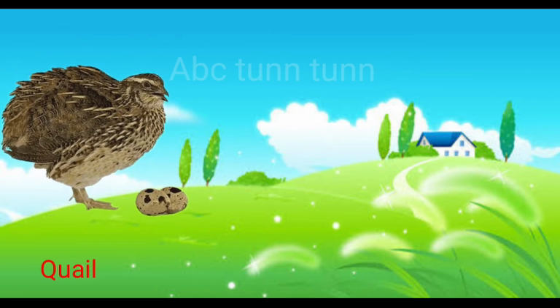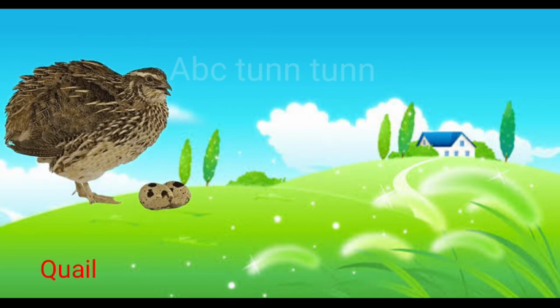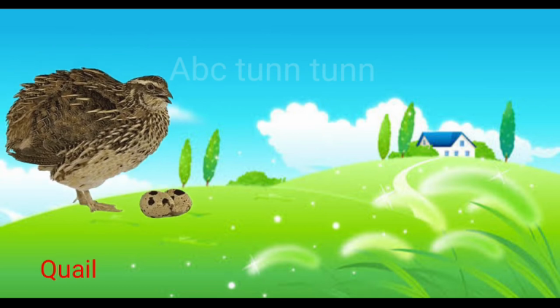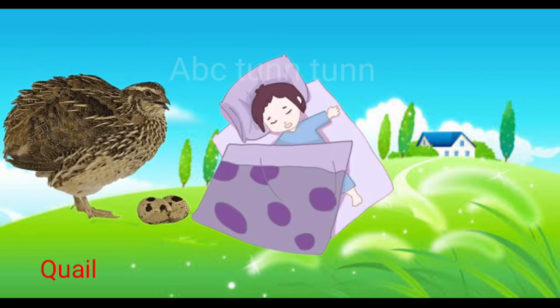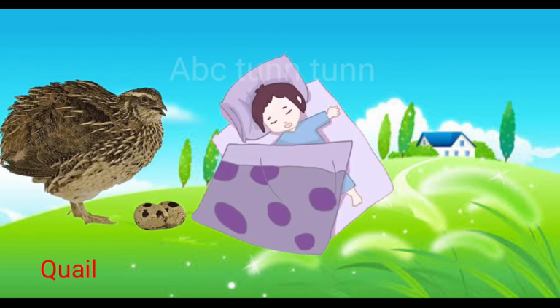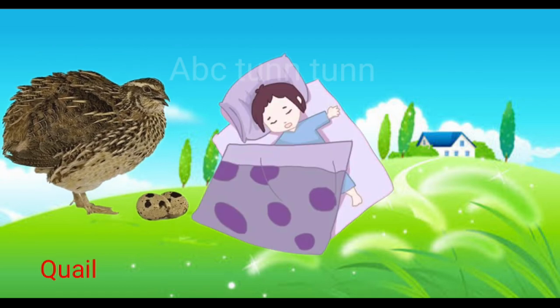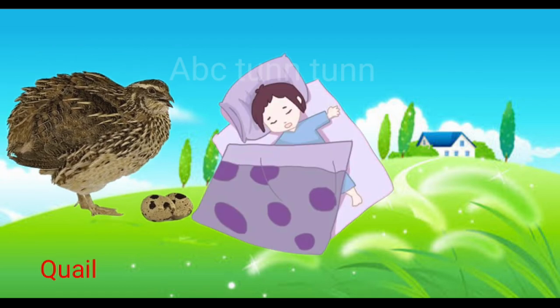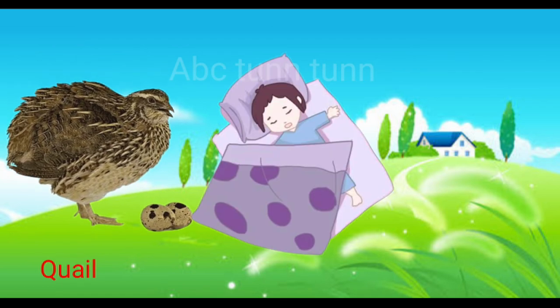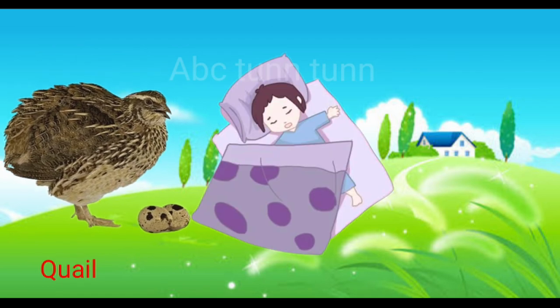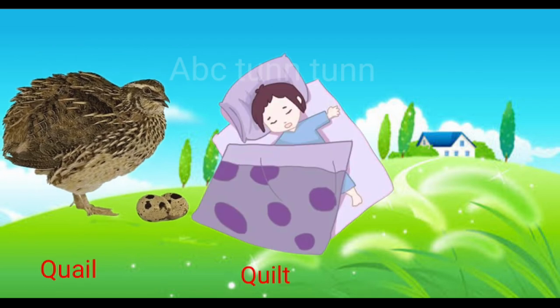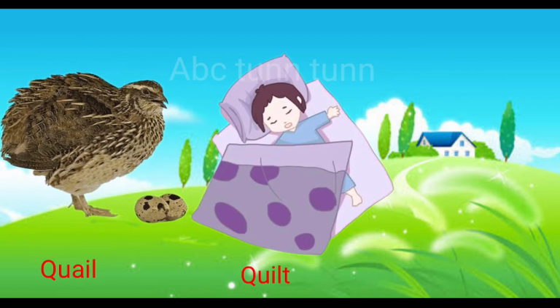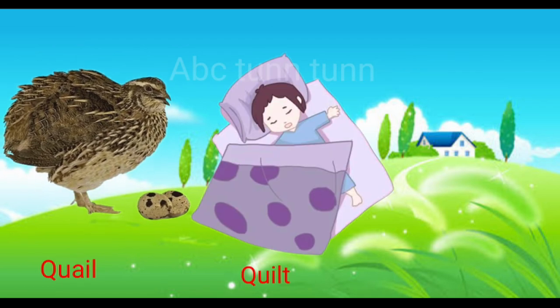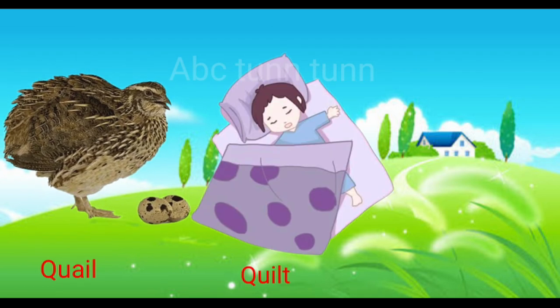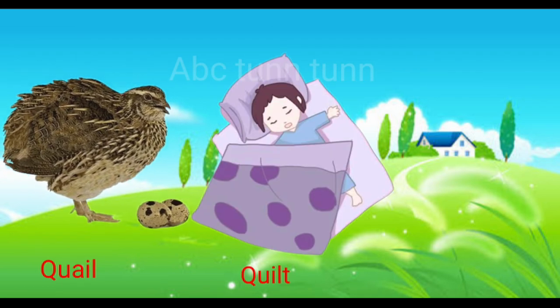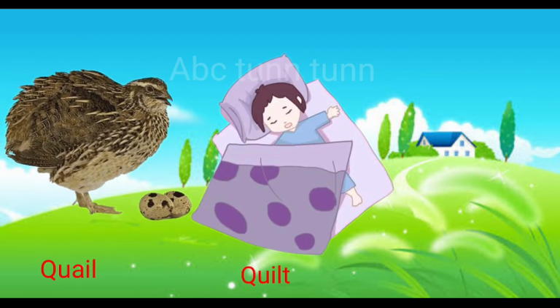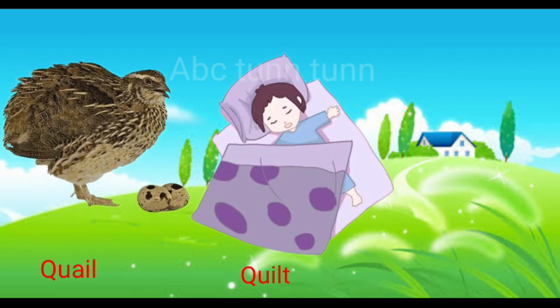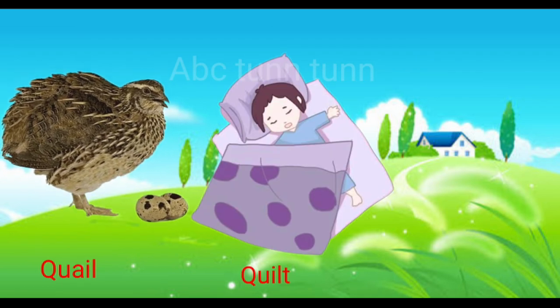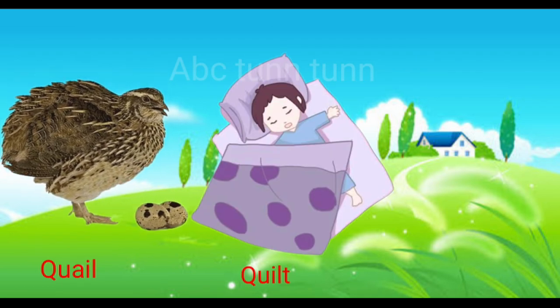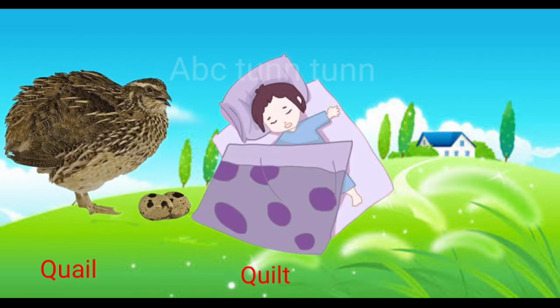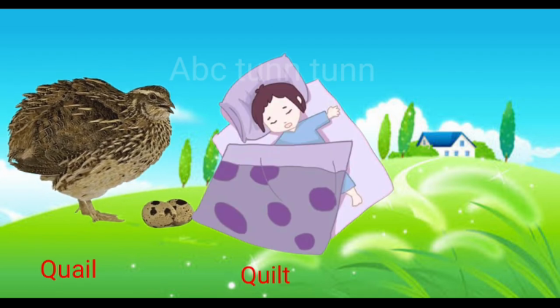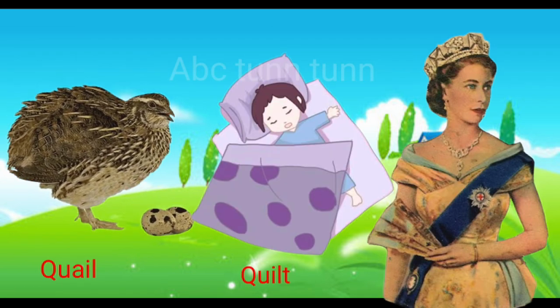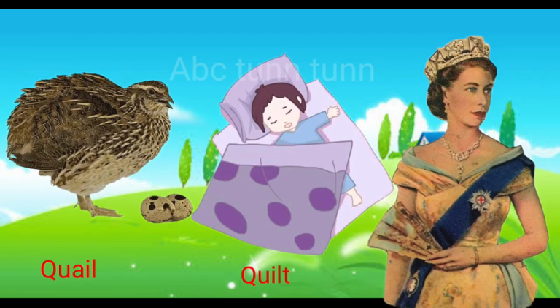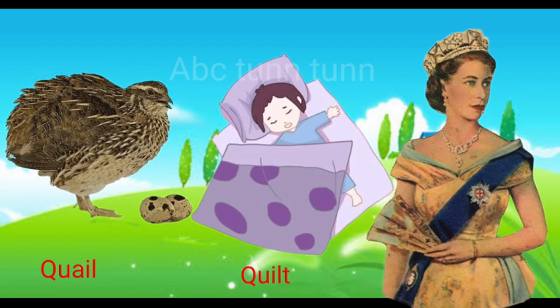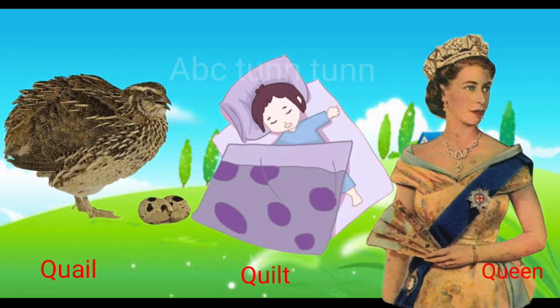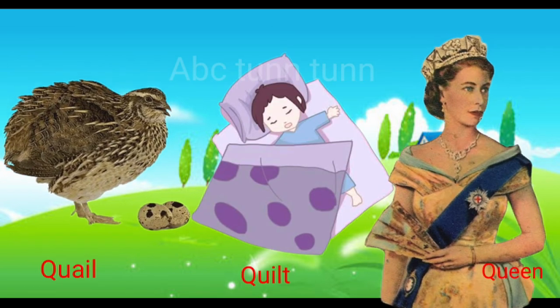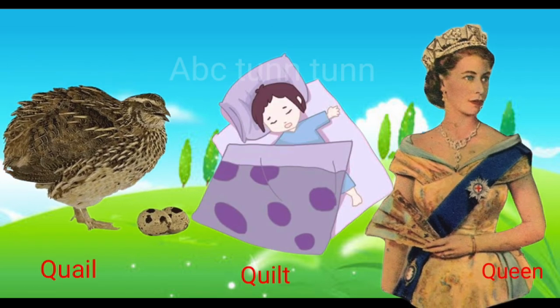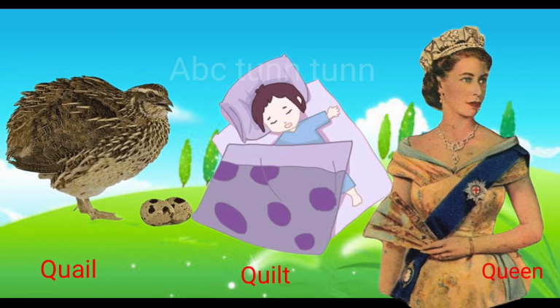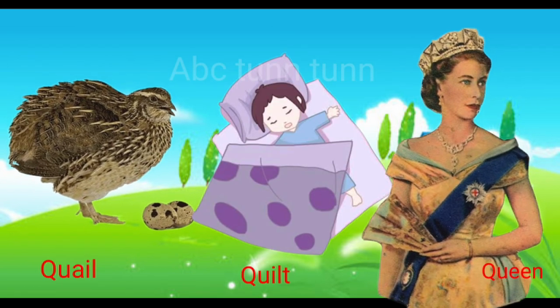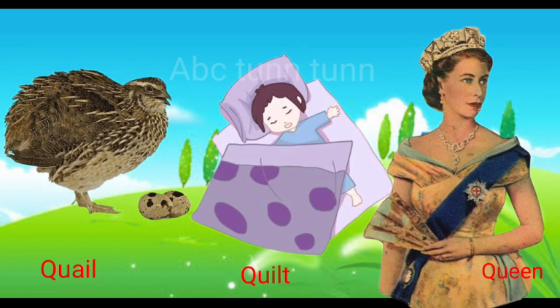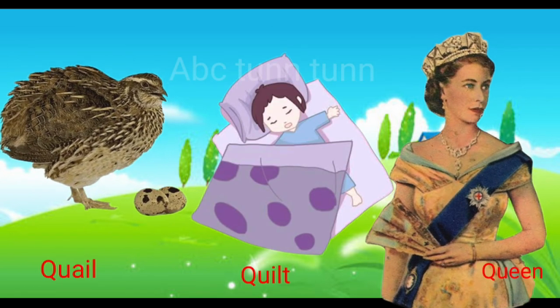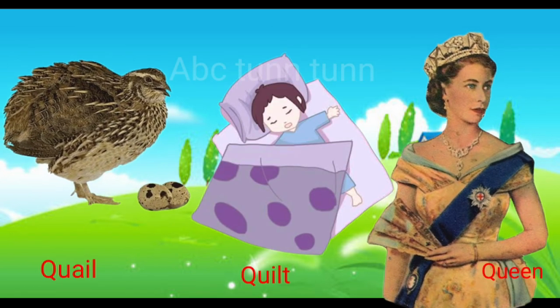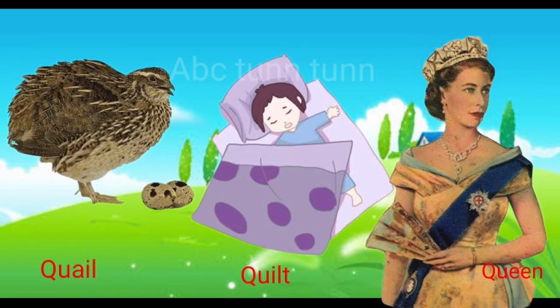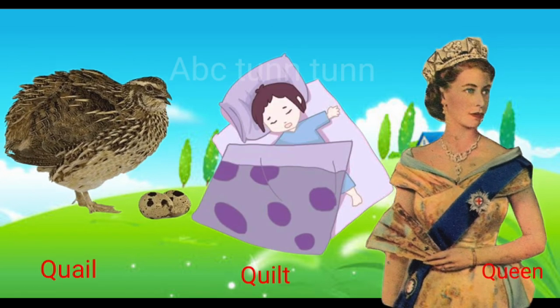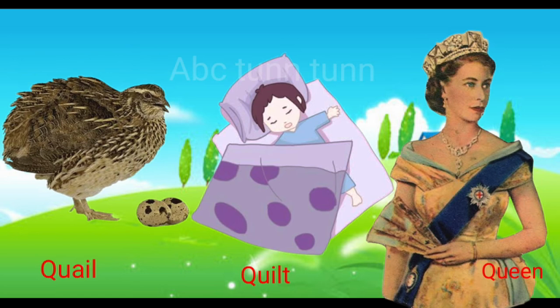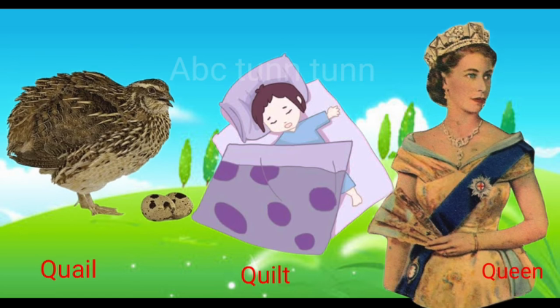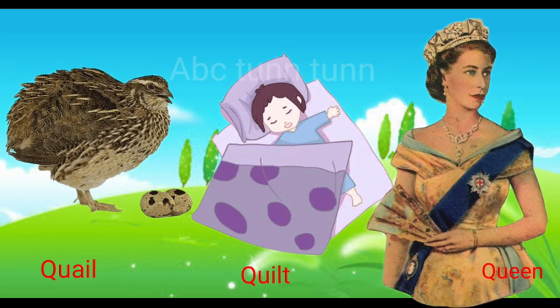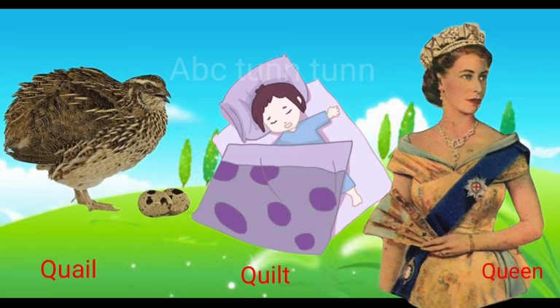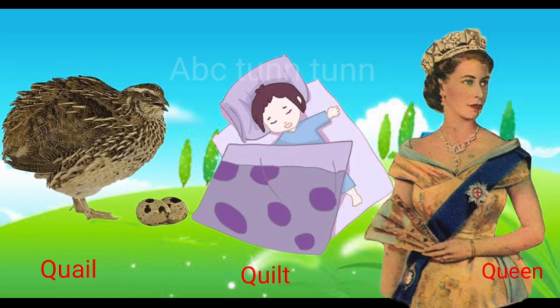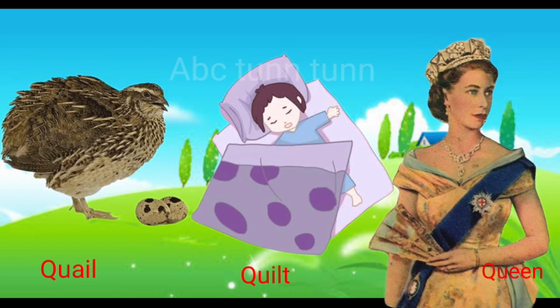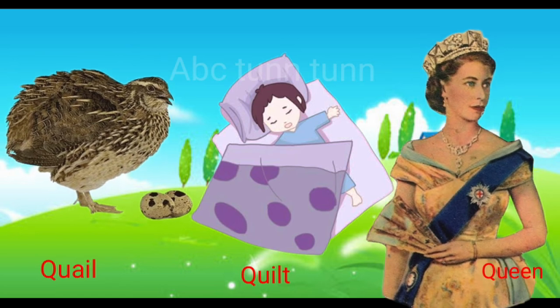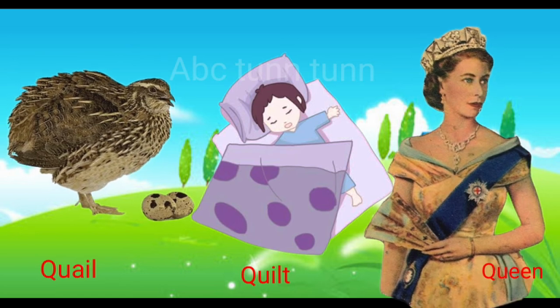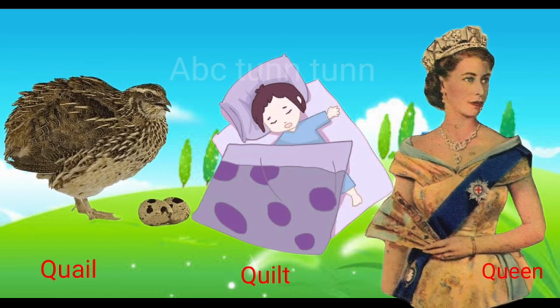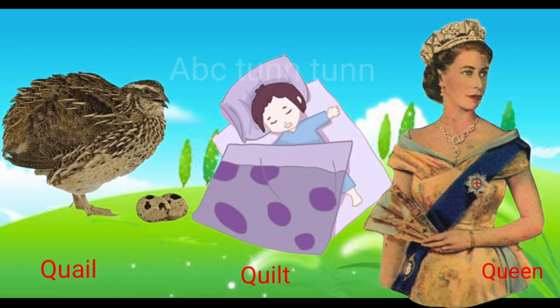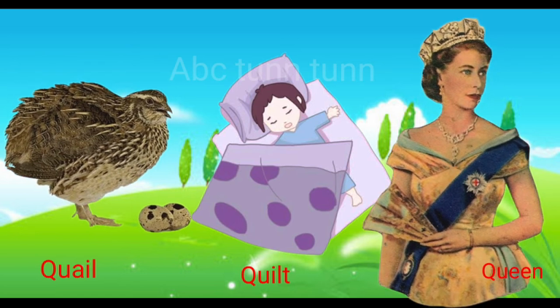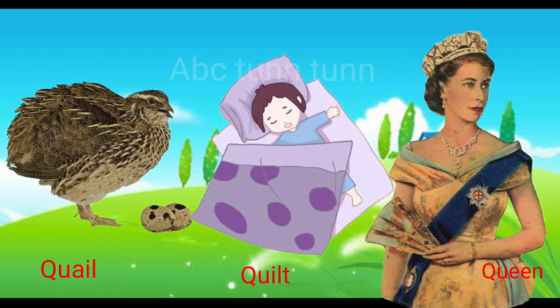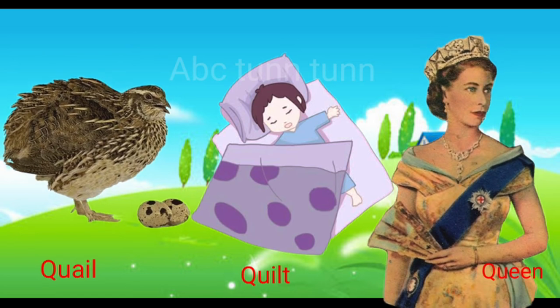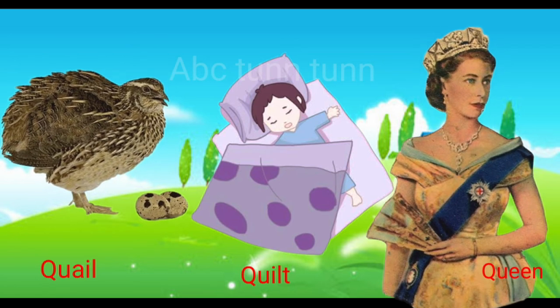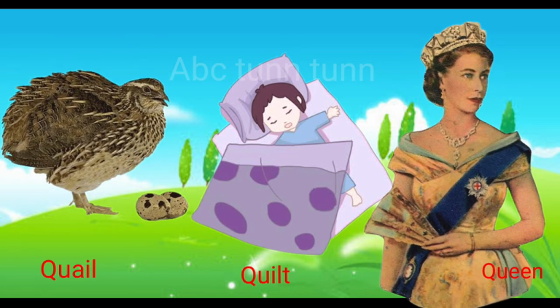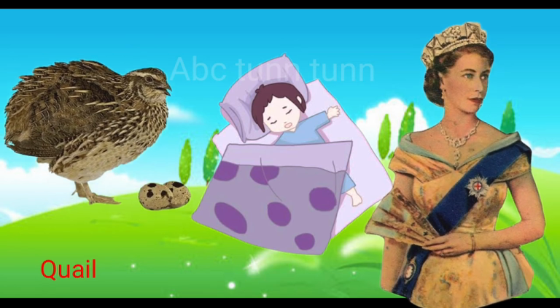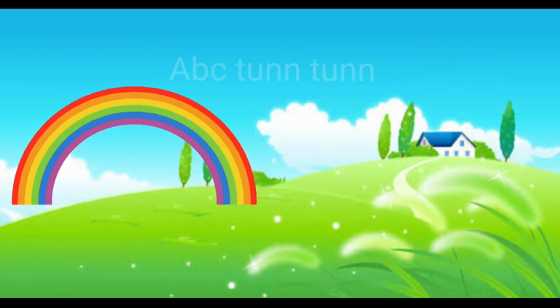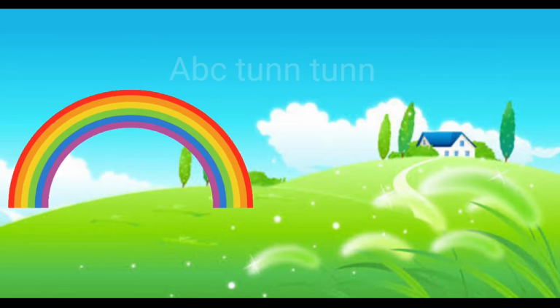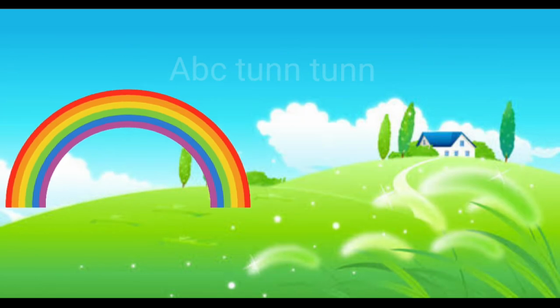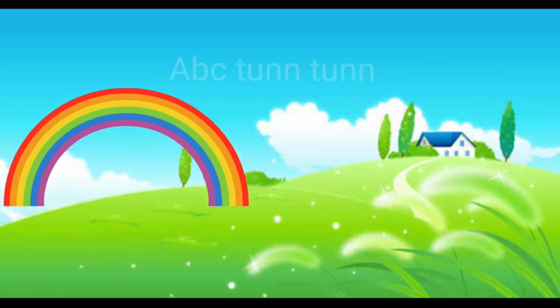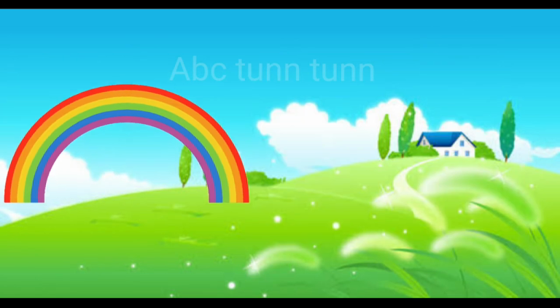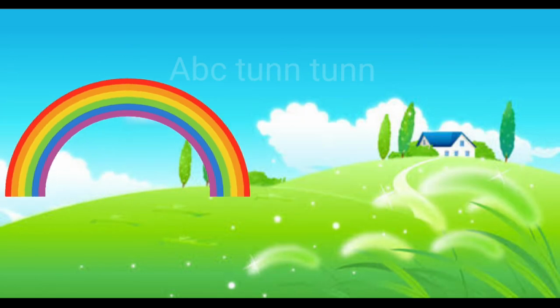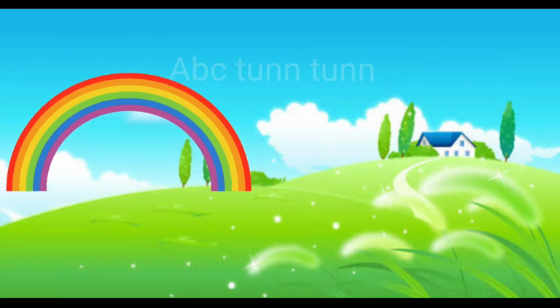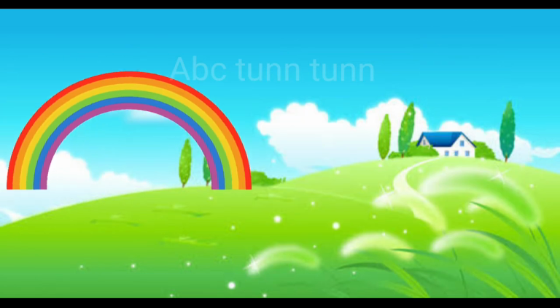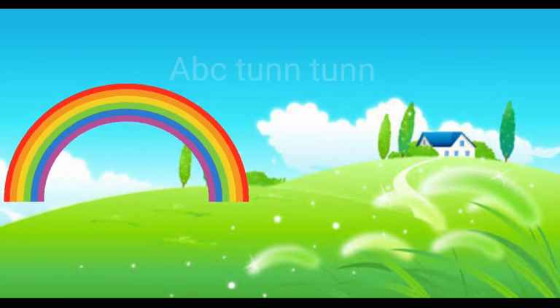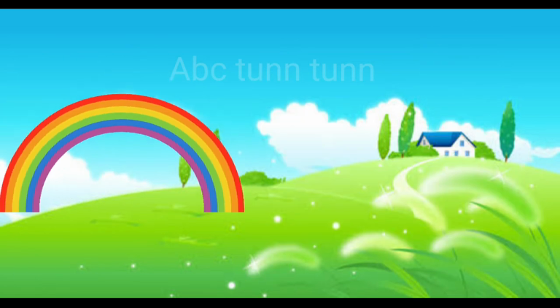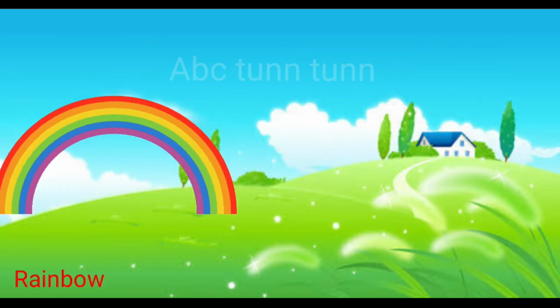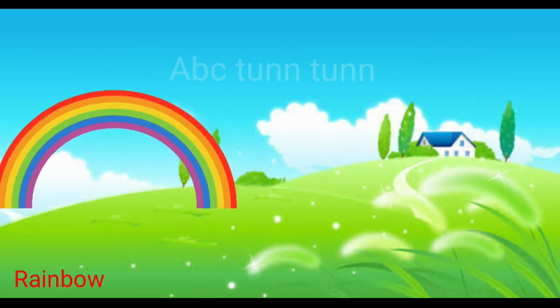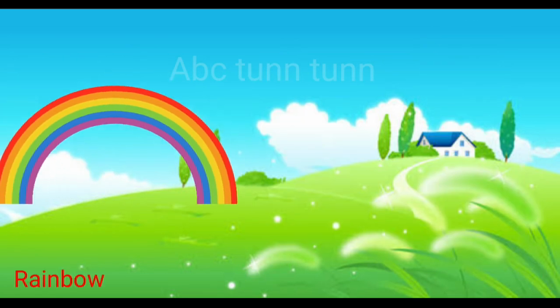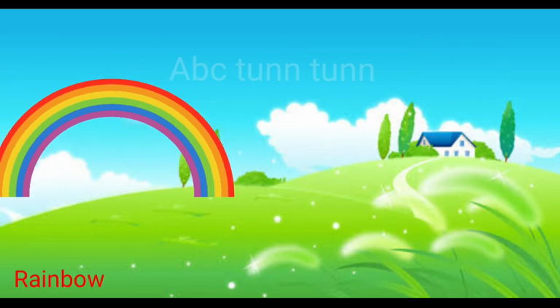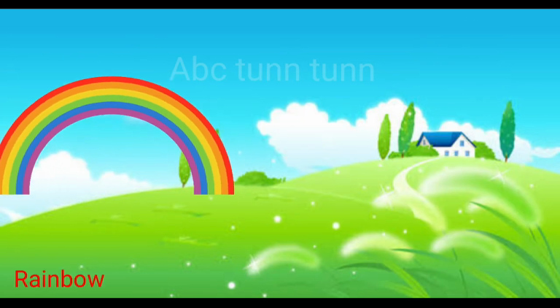Q is for quail. Q is for quilt. Q is for queen. Quah.